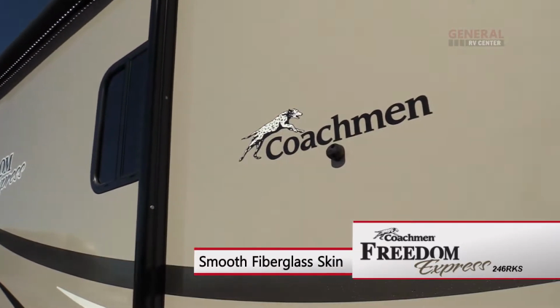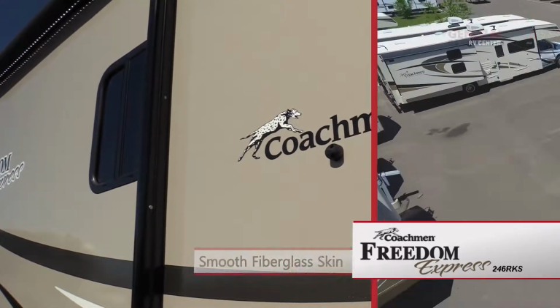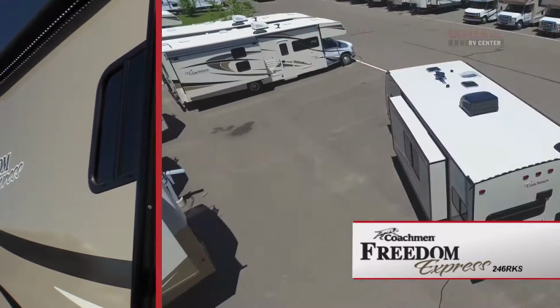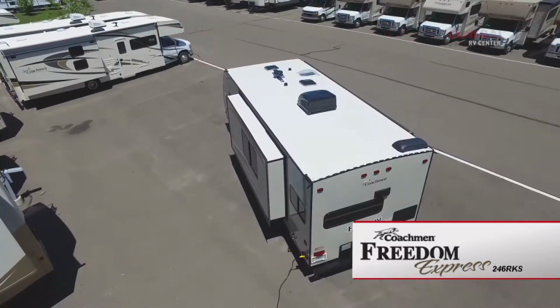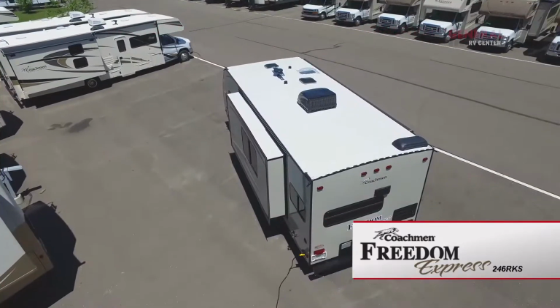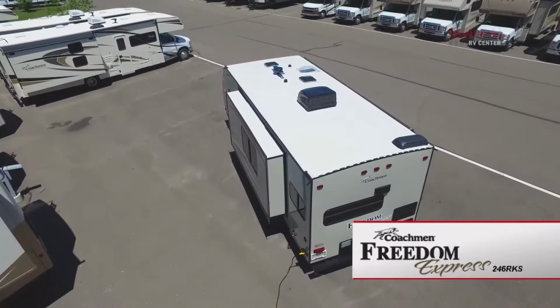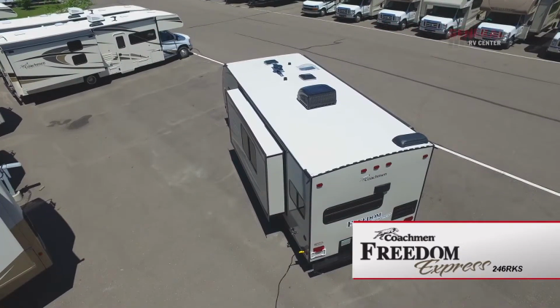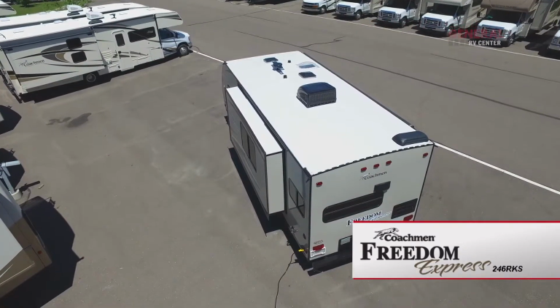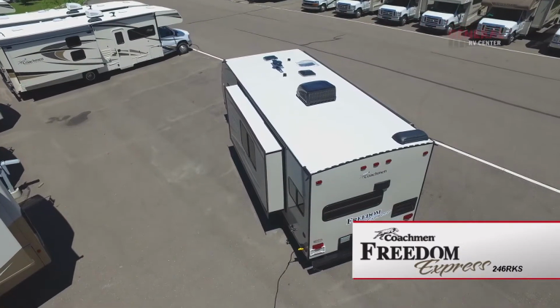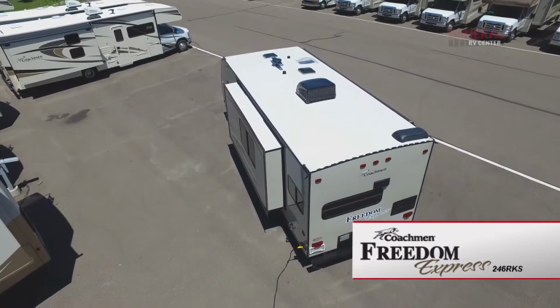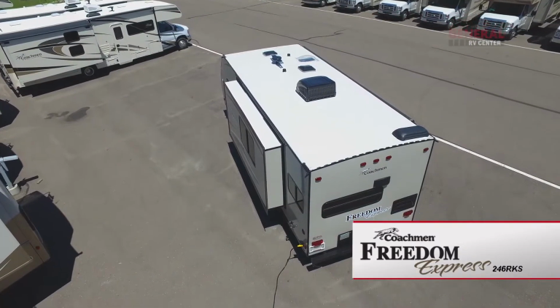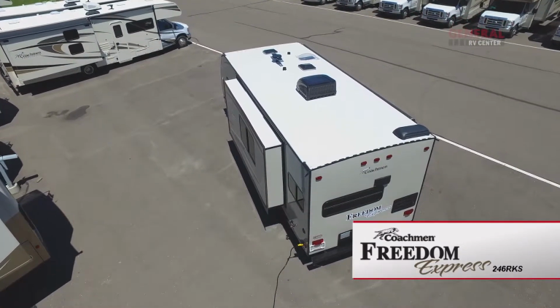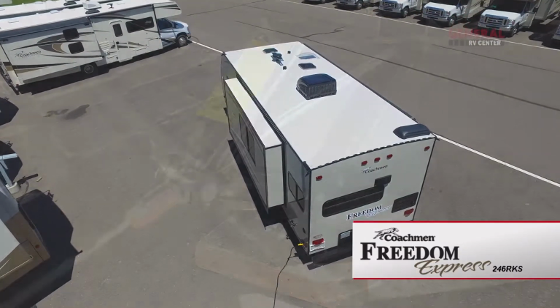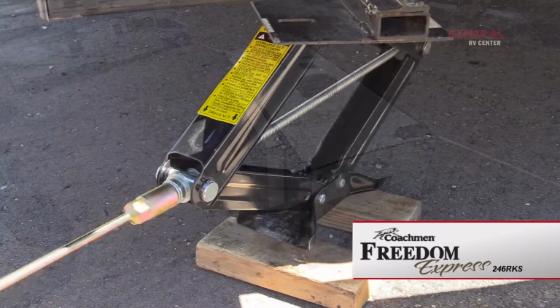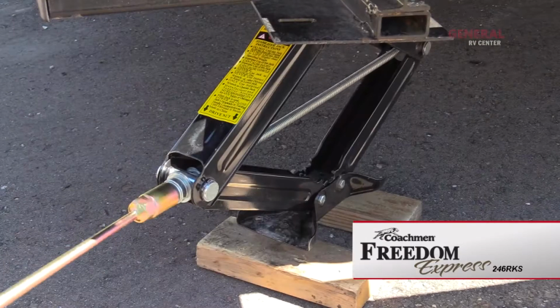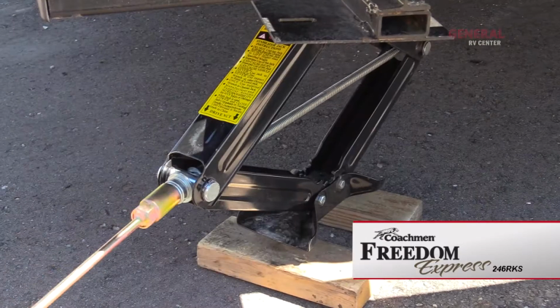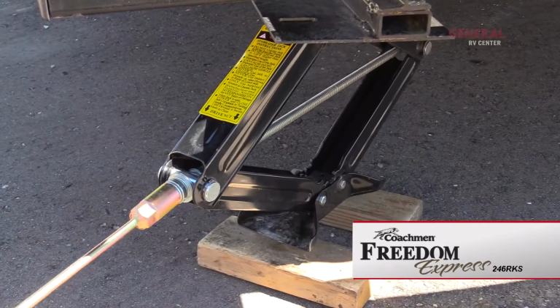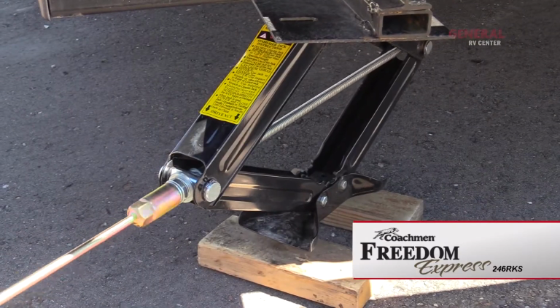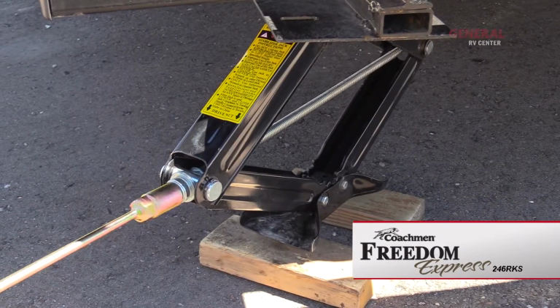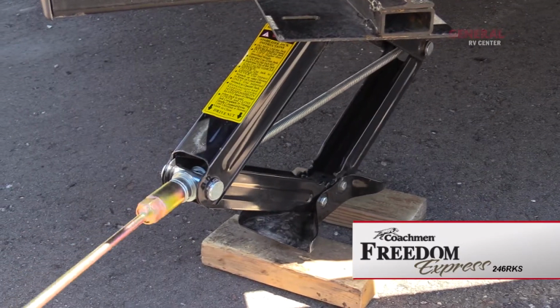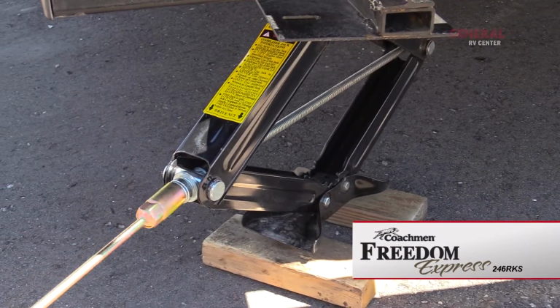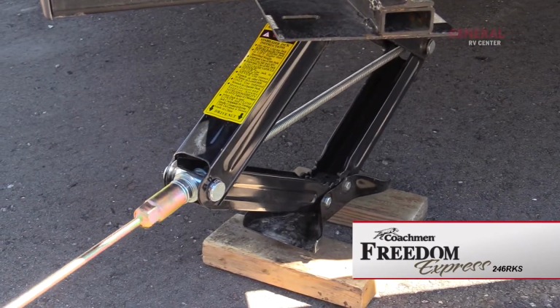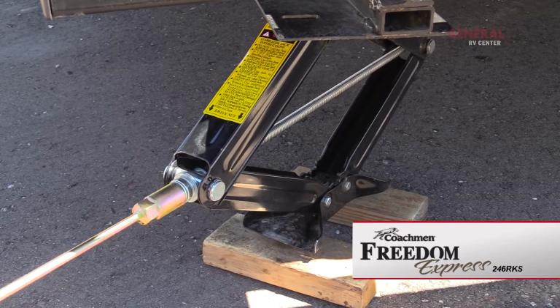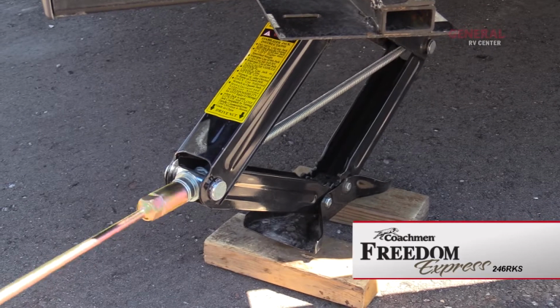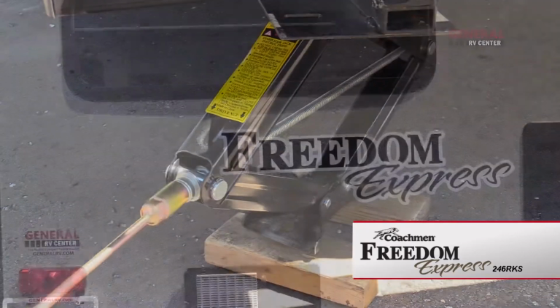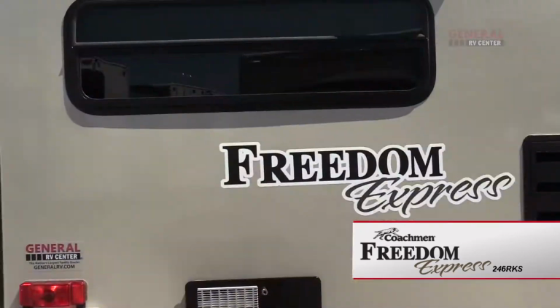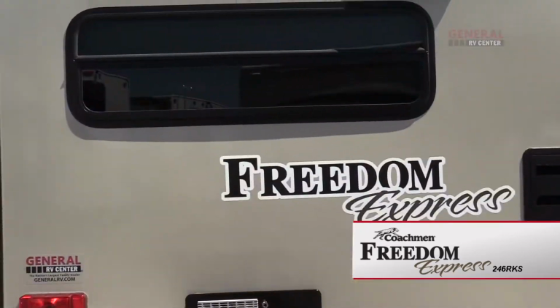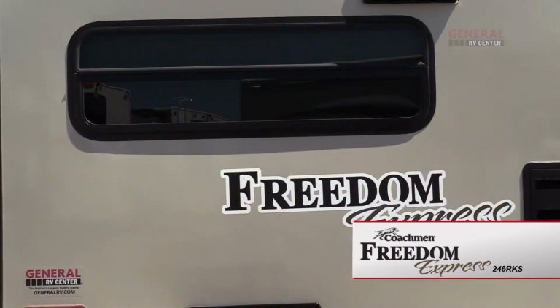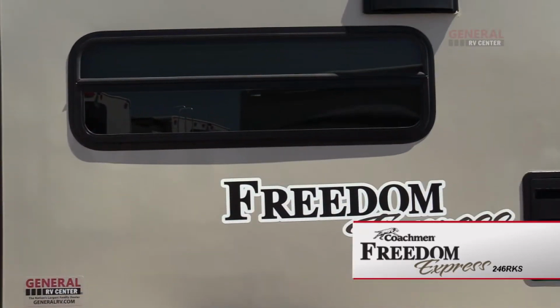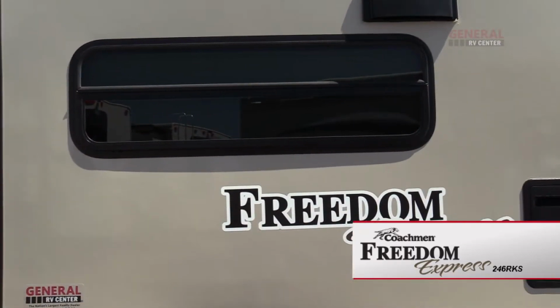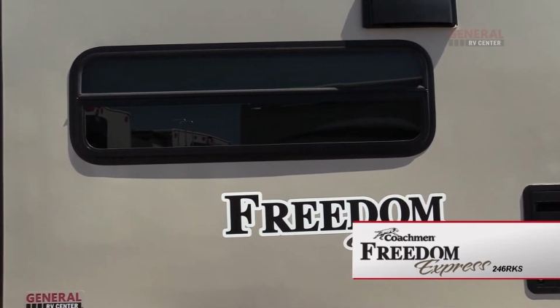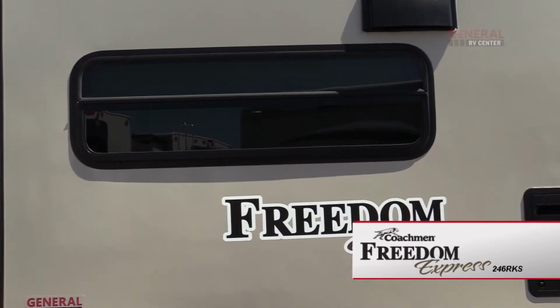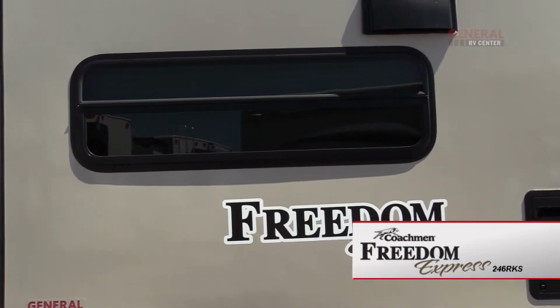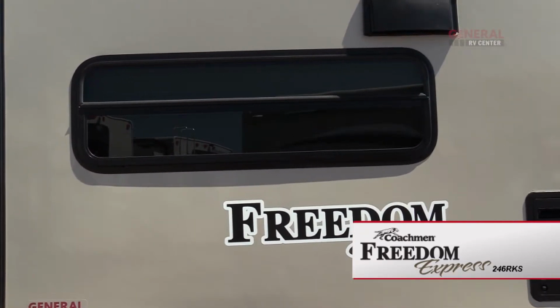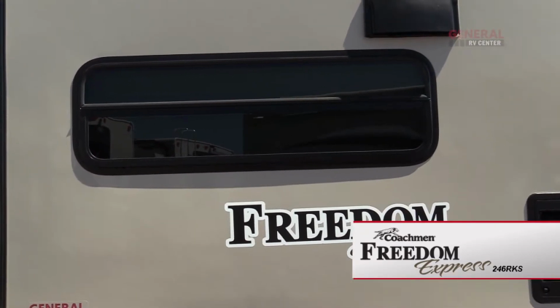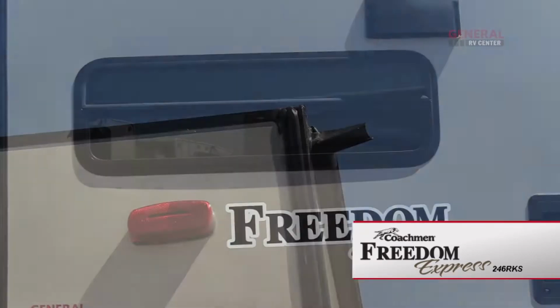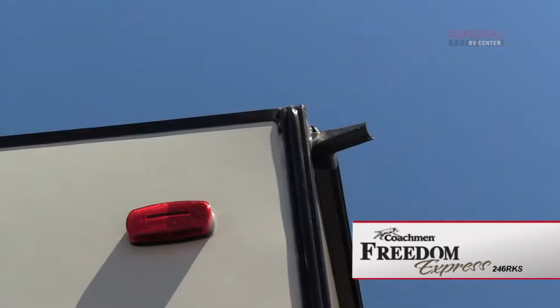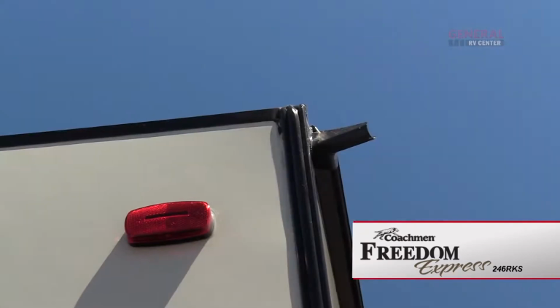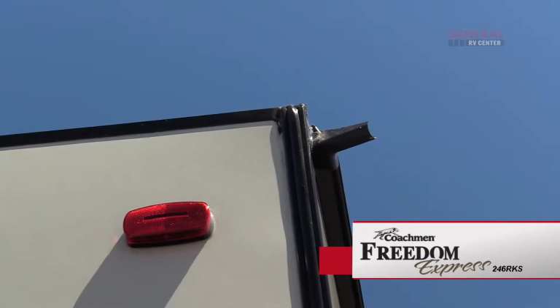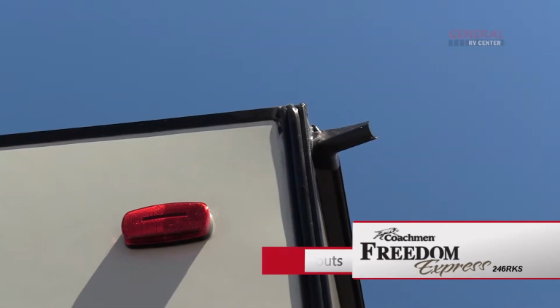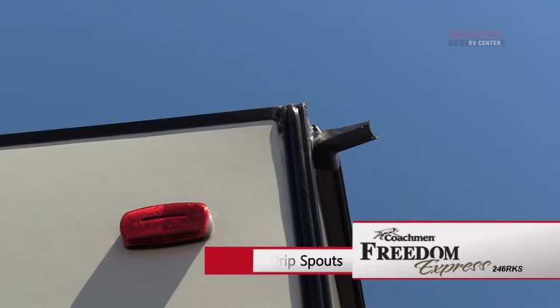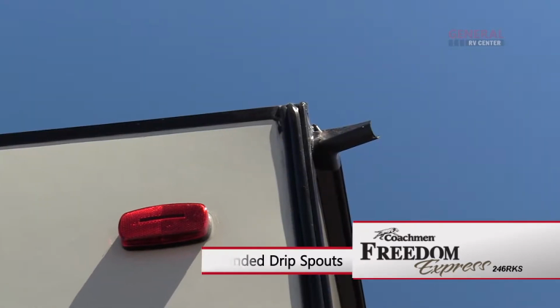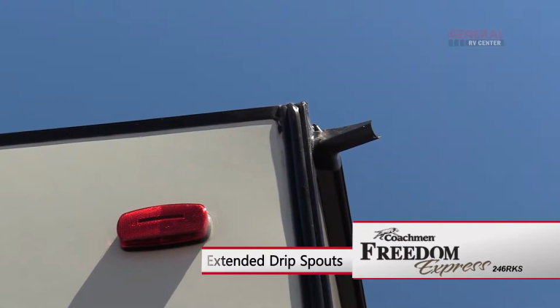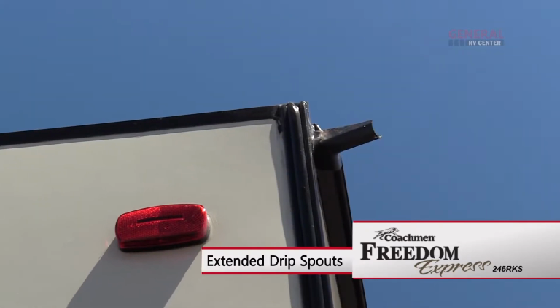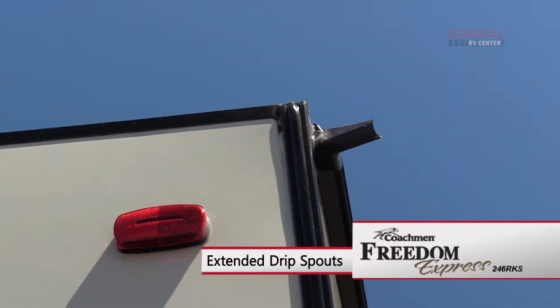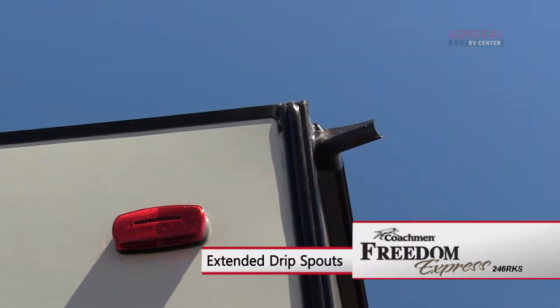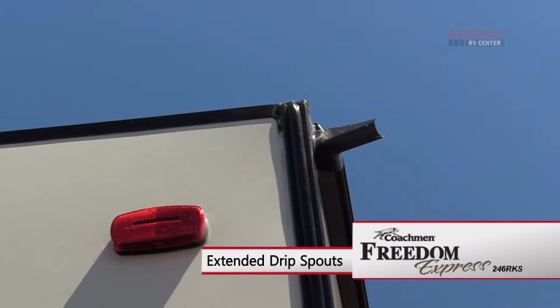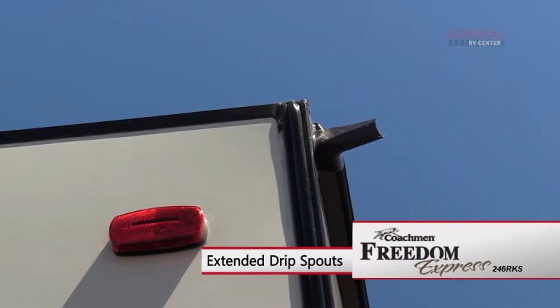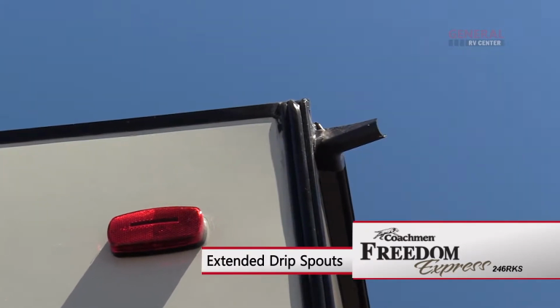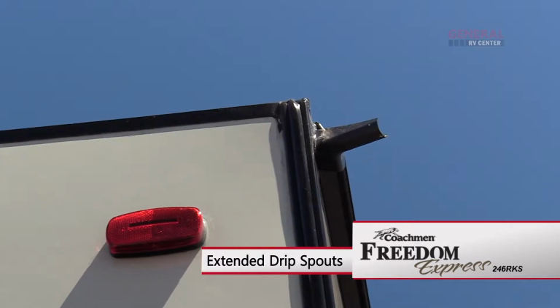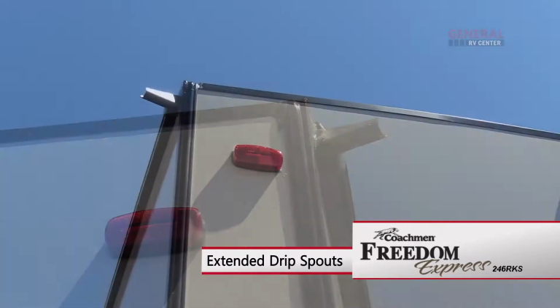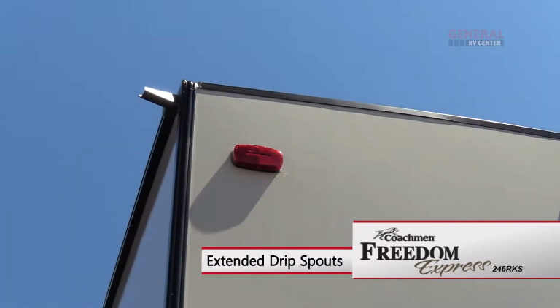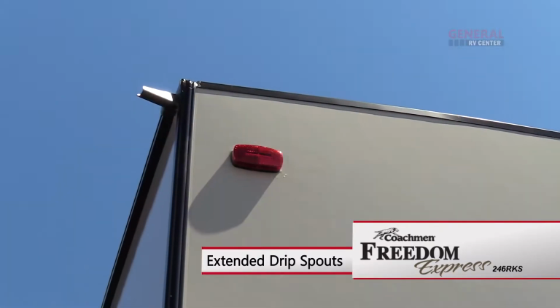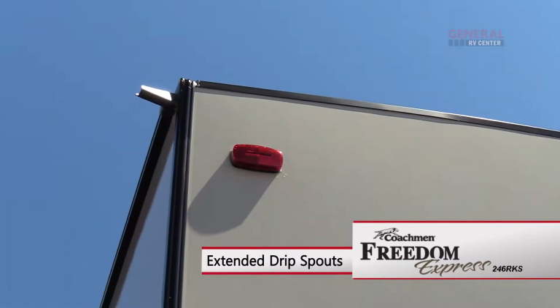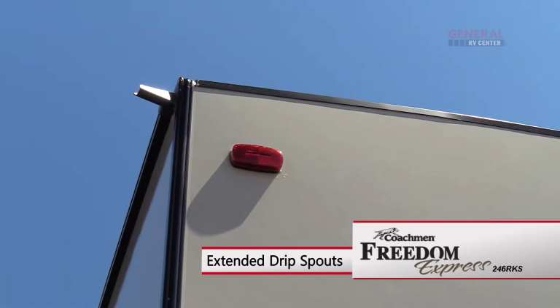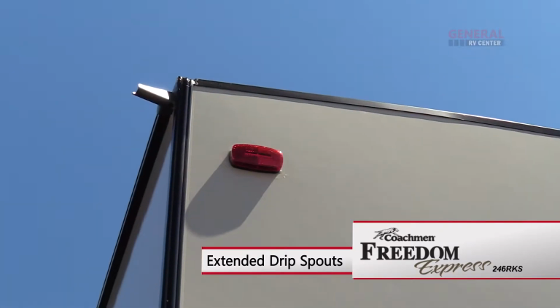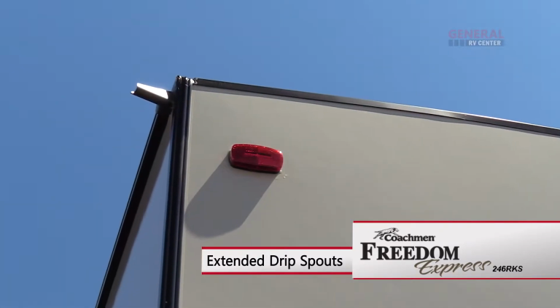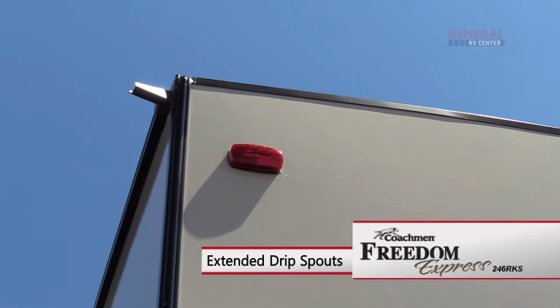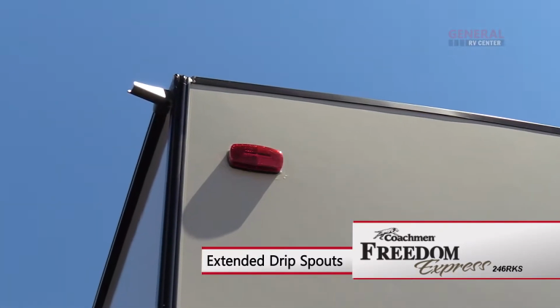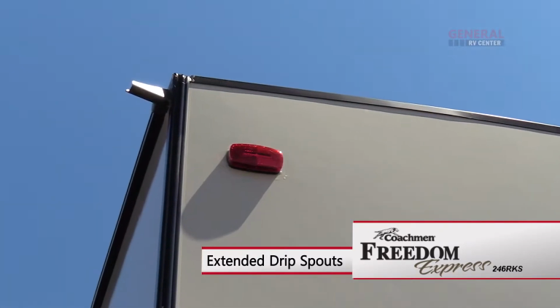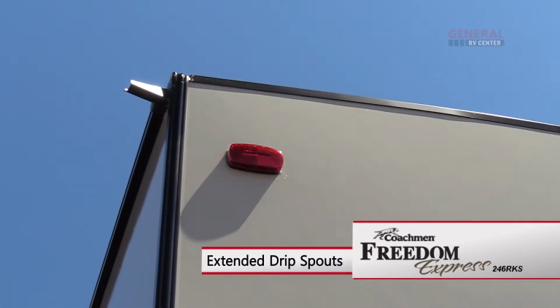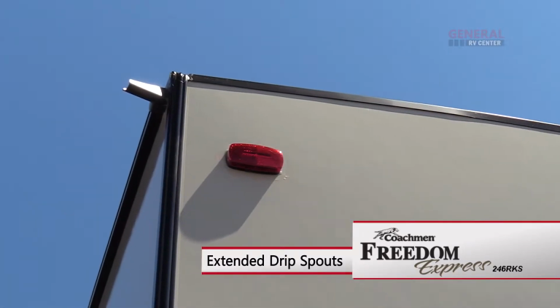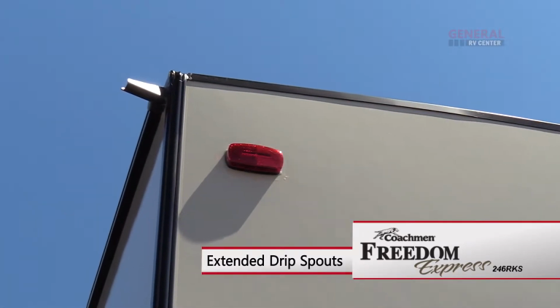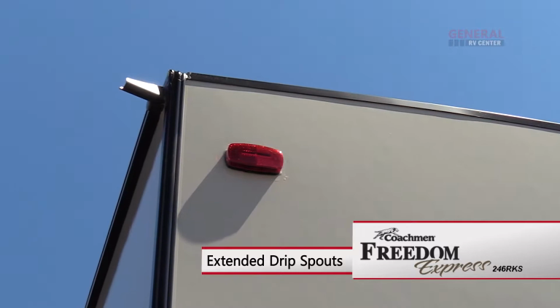At the back of the coach there are stabilizer jacks and a tinted bedroom window. Extended drip spouts can be found at all four corners of the coach.